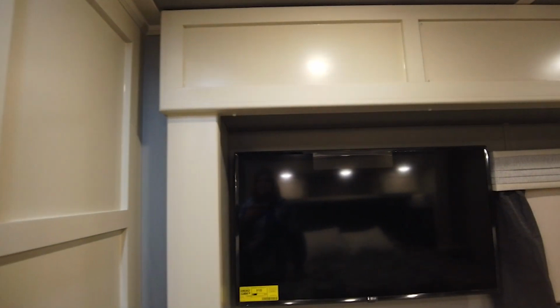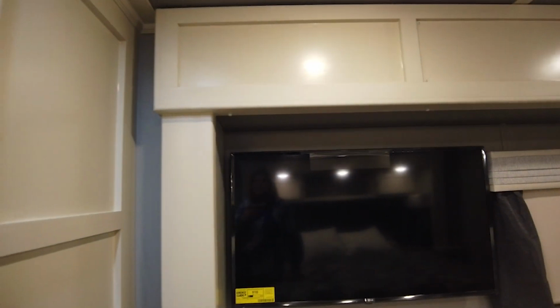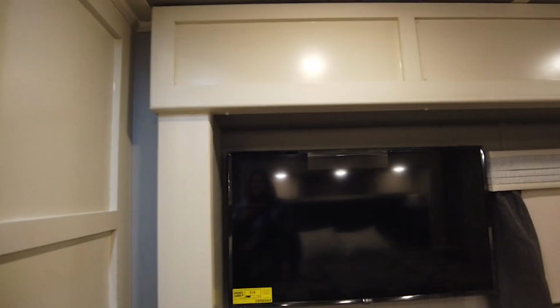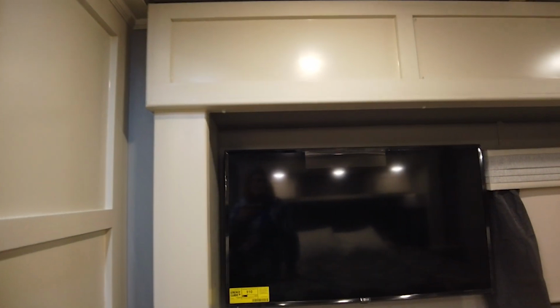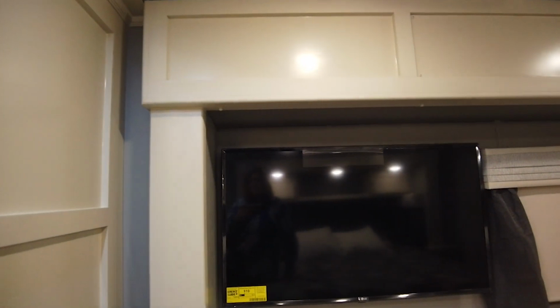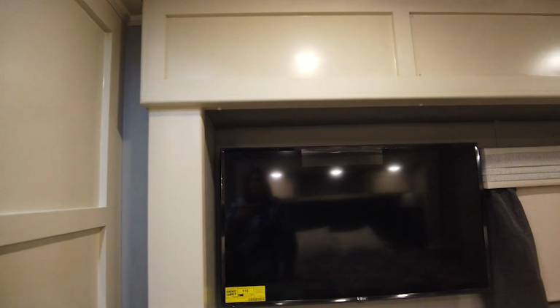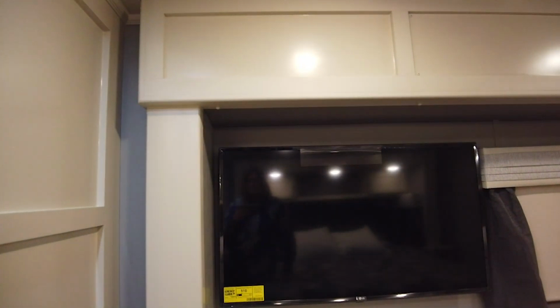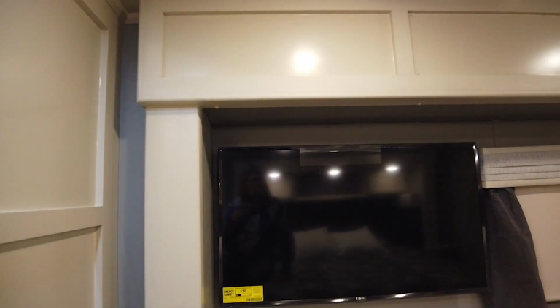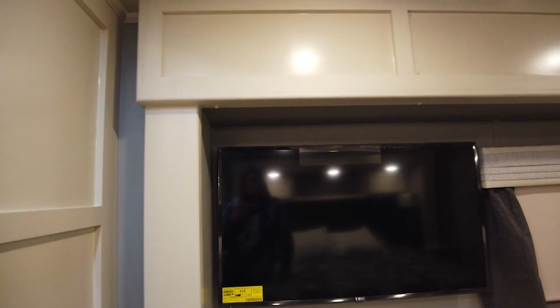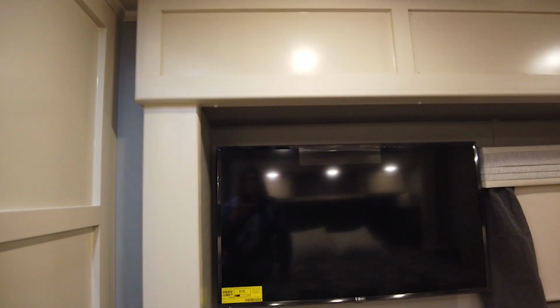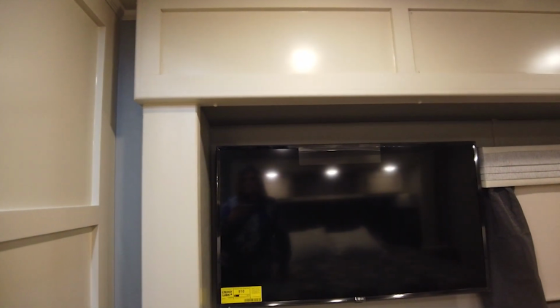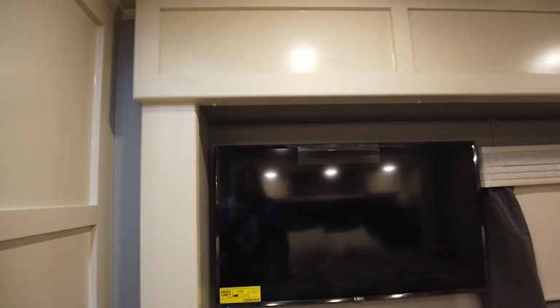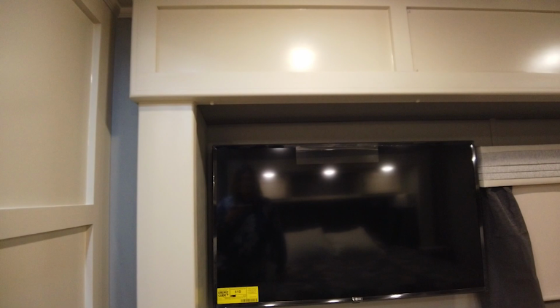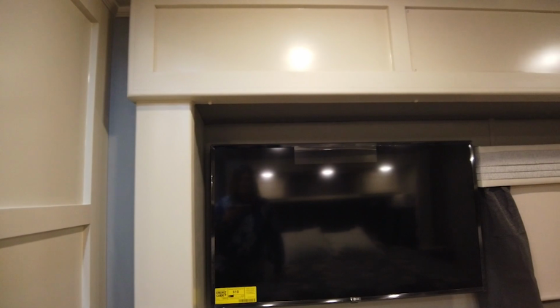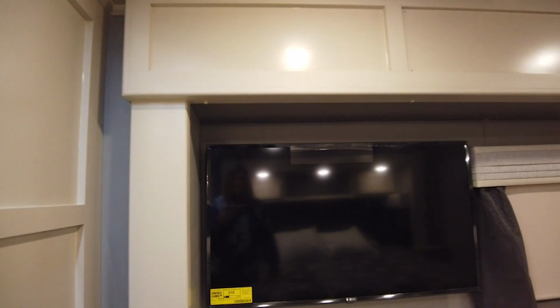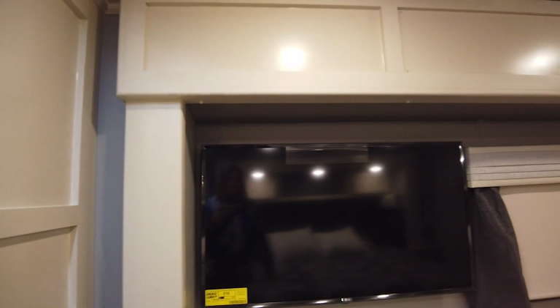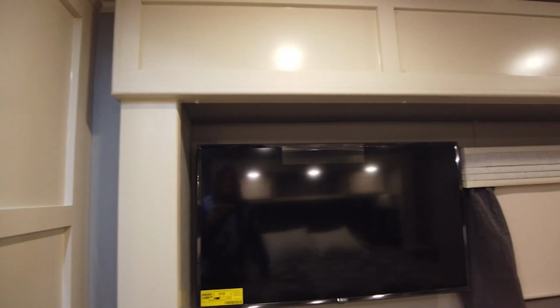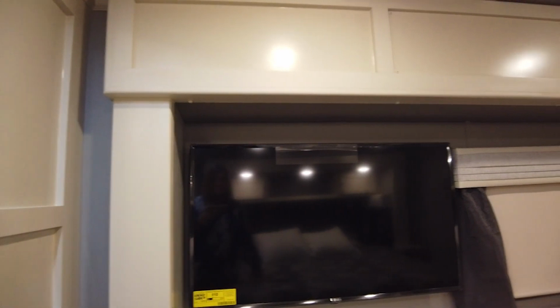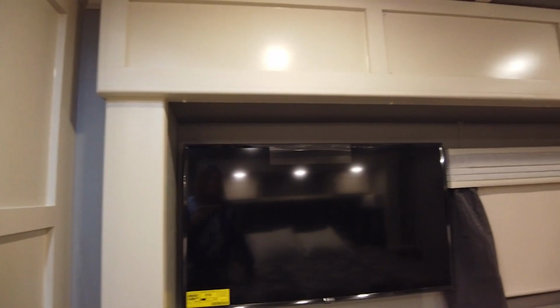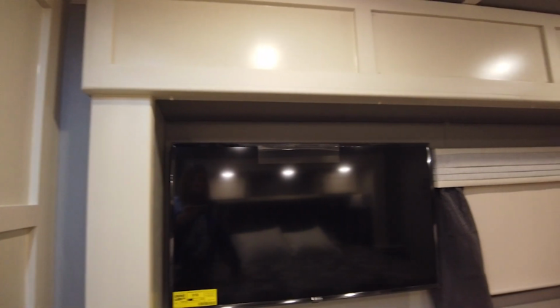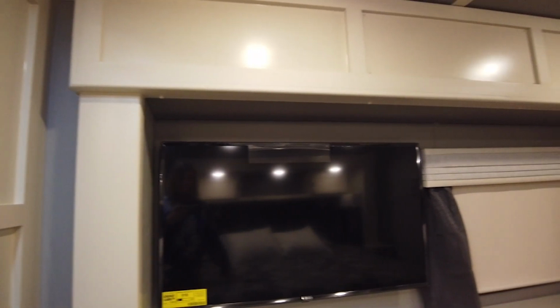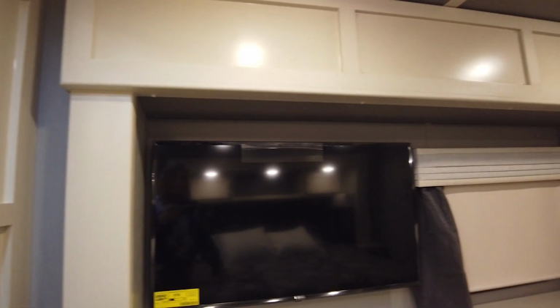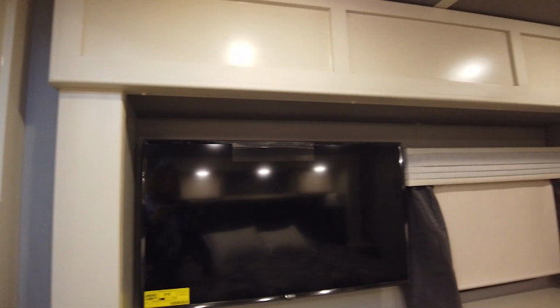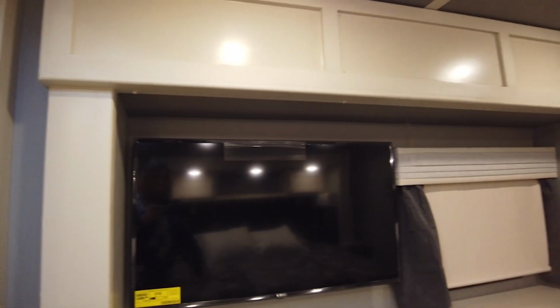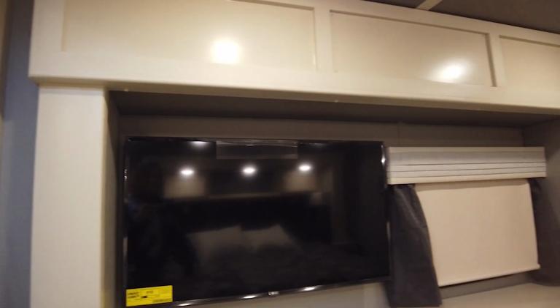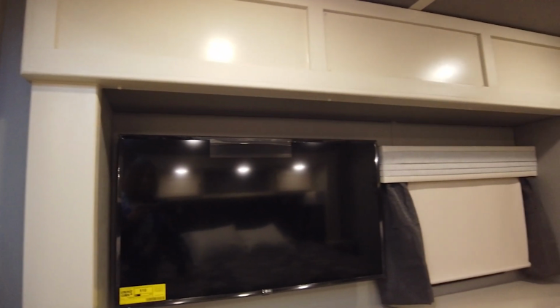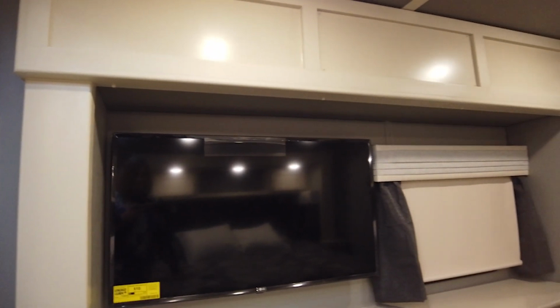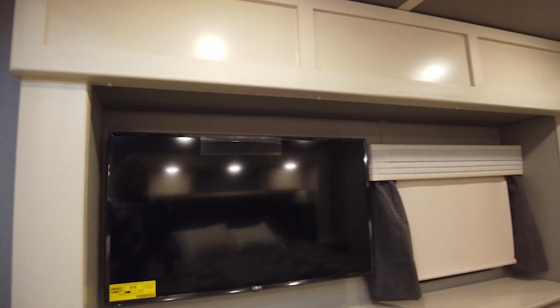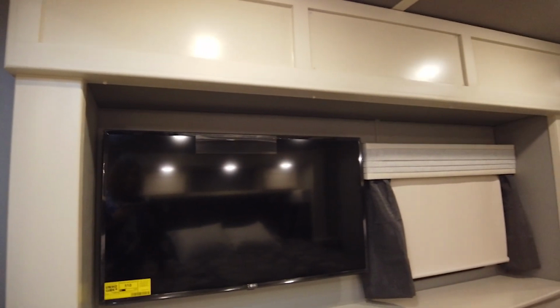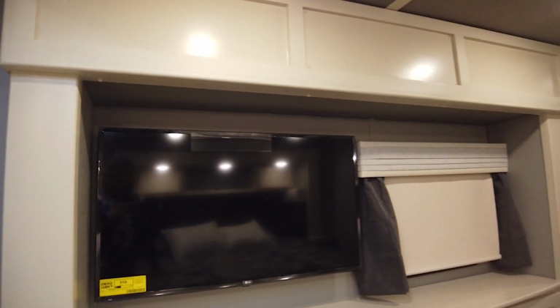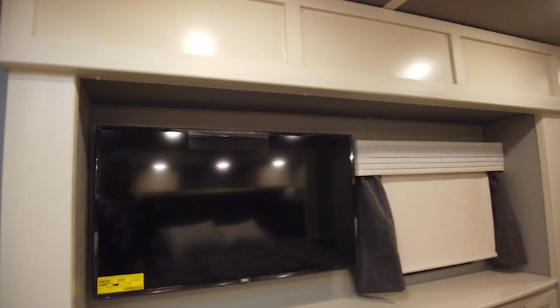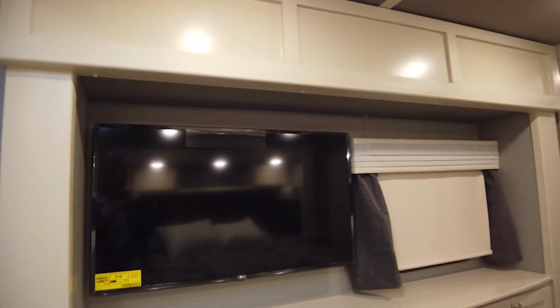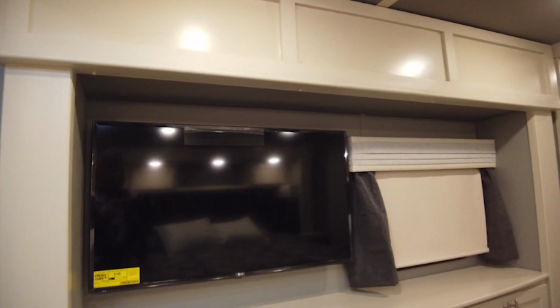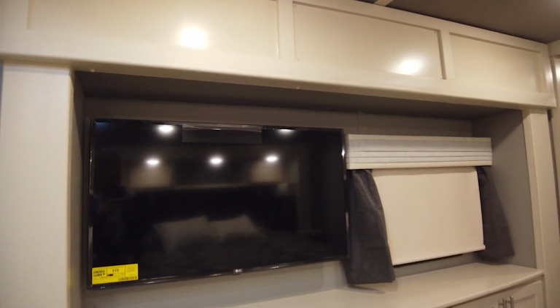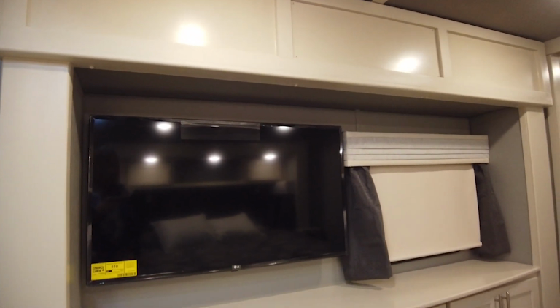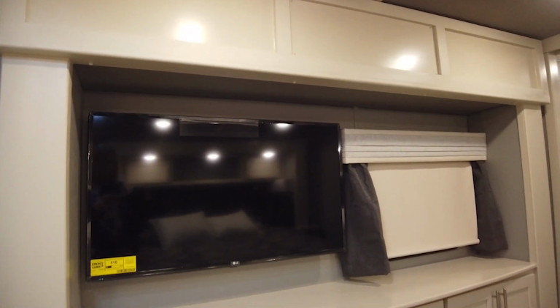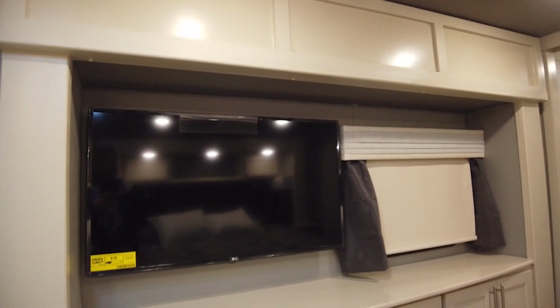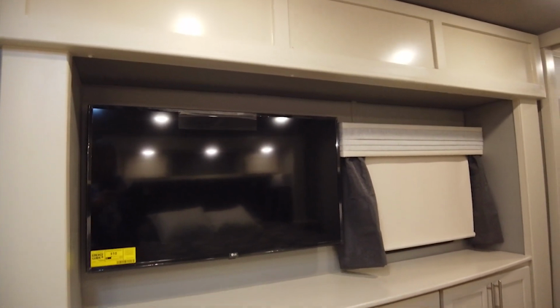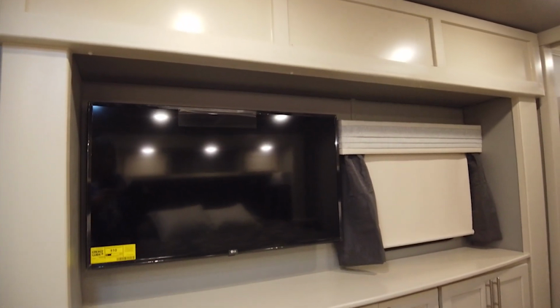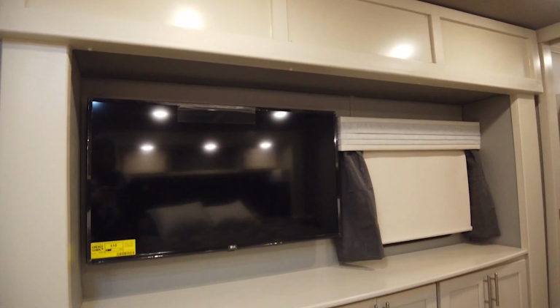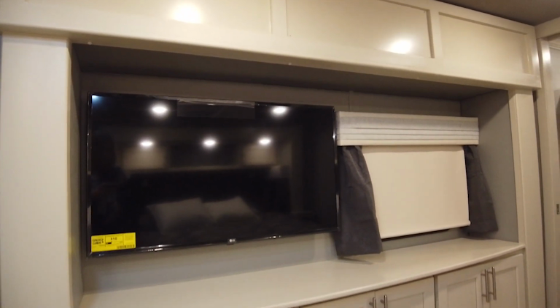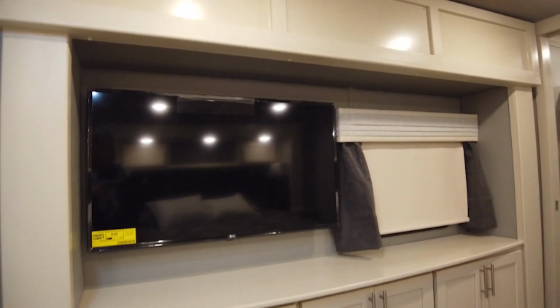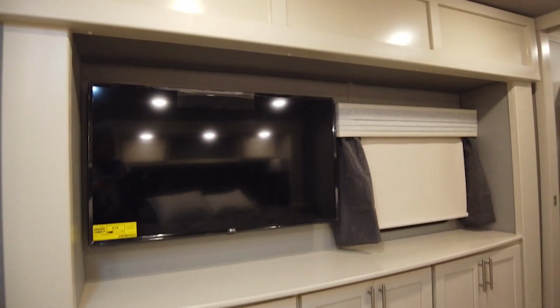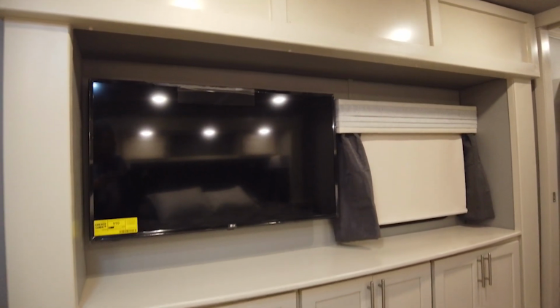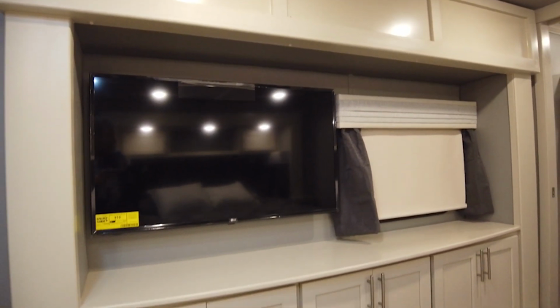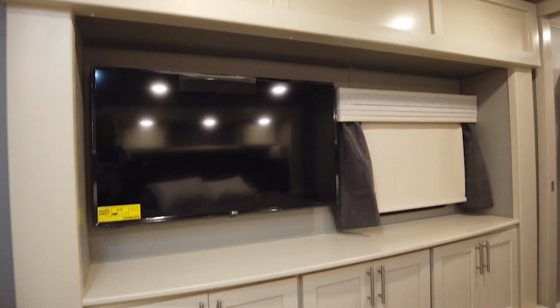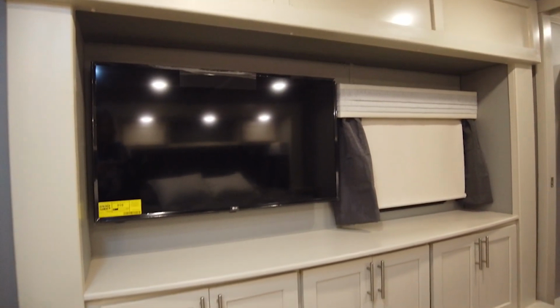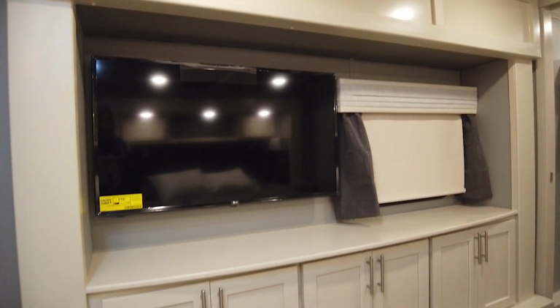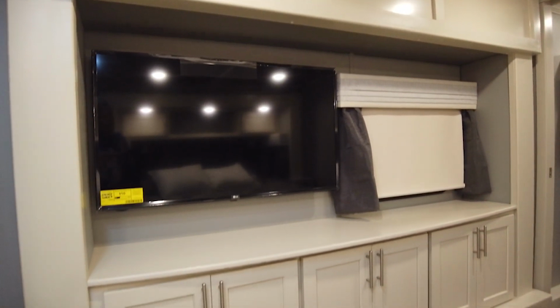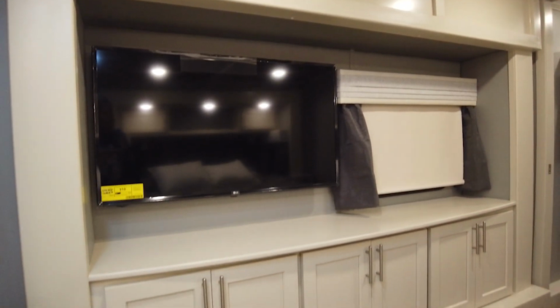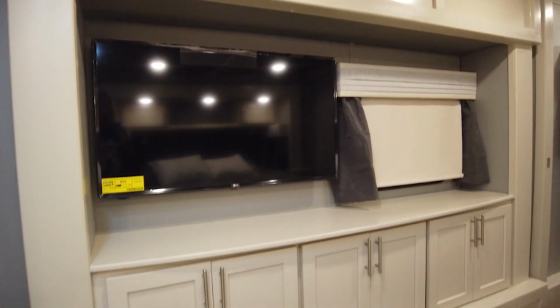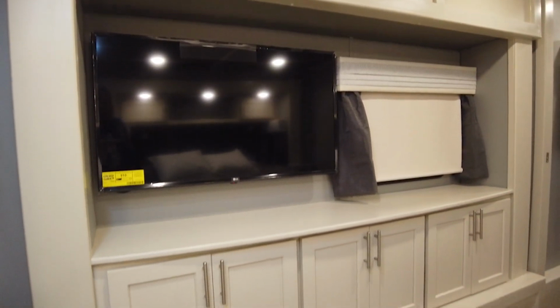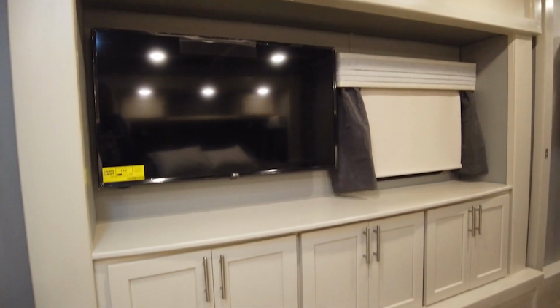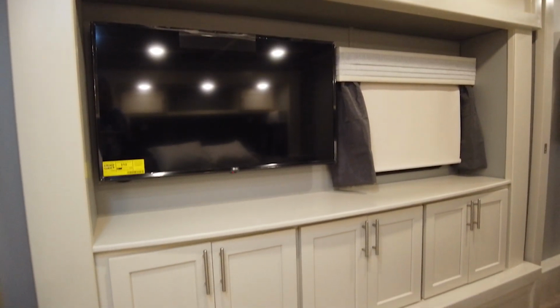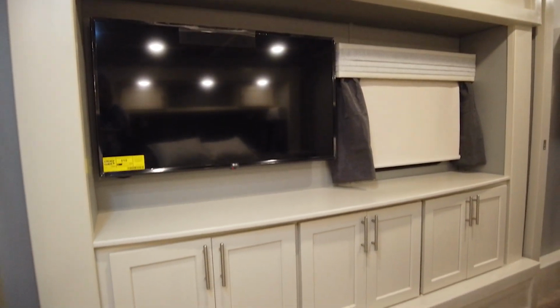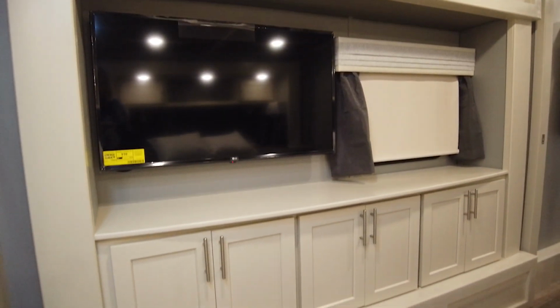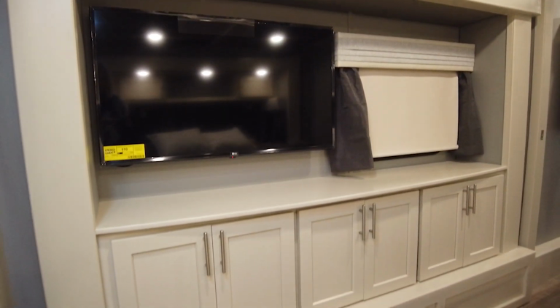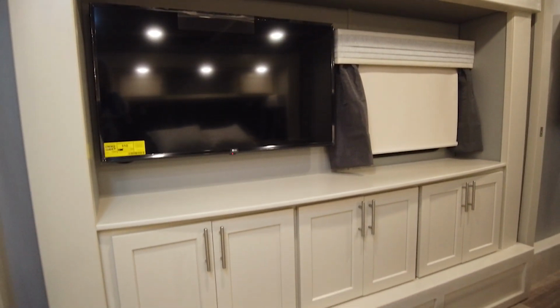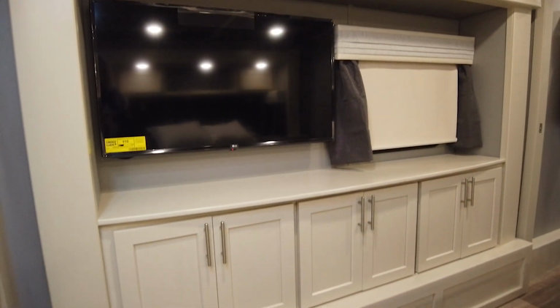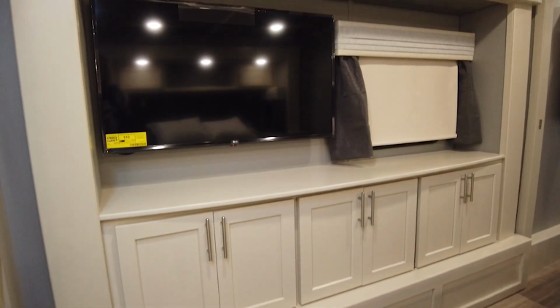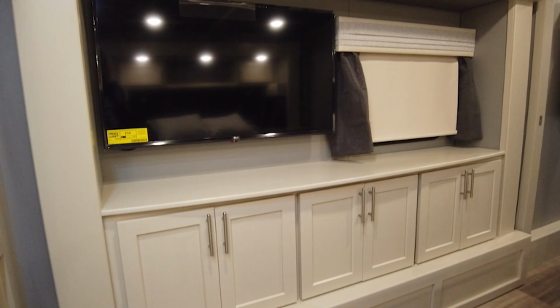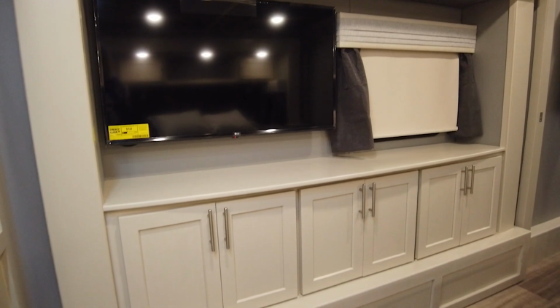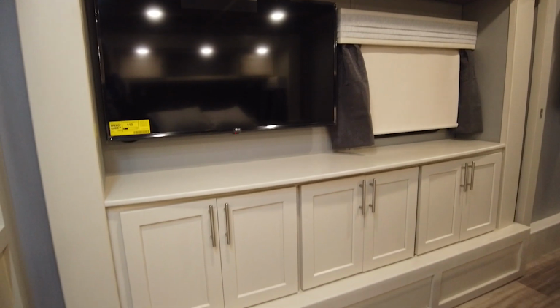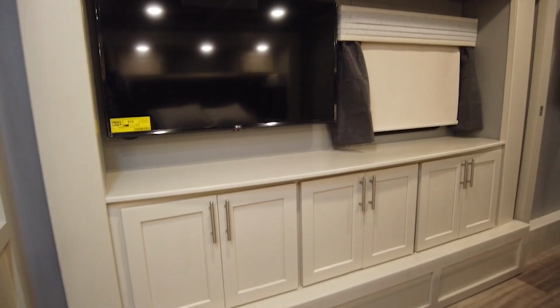Swinging over to the vanity slide itself, we have a mounted TV, a cabinet for storage, and an egress window.